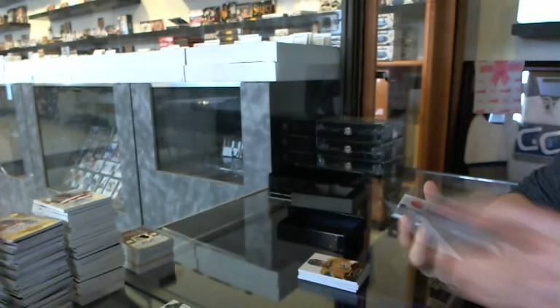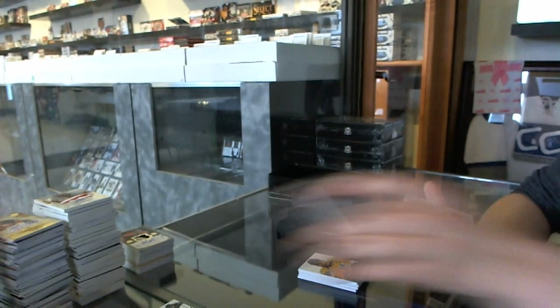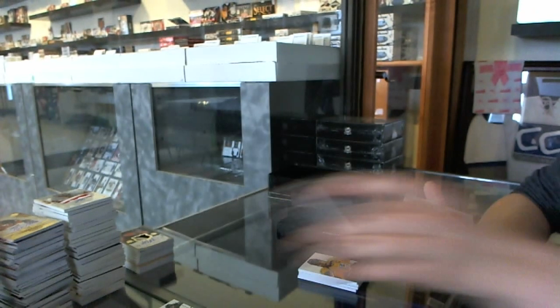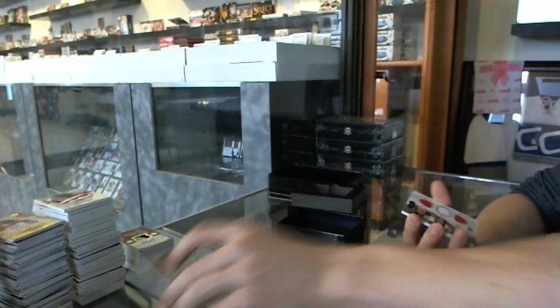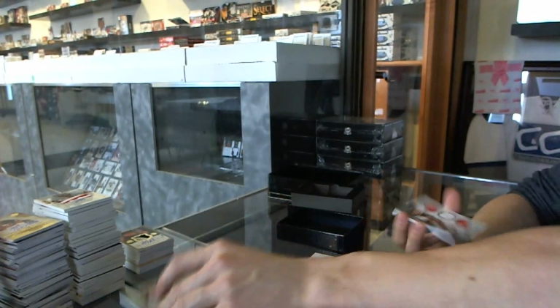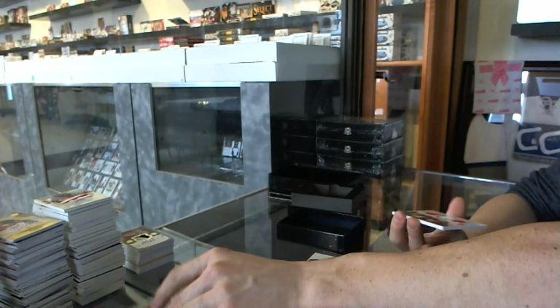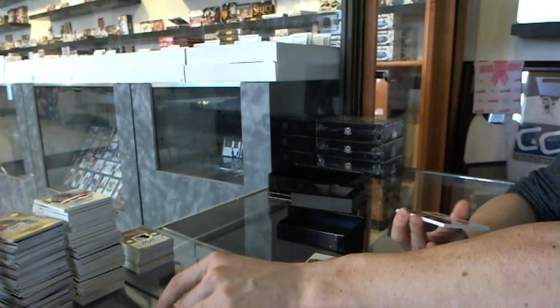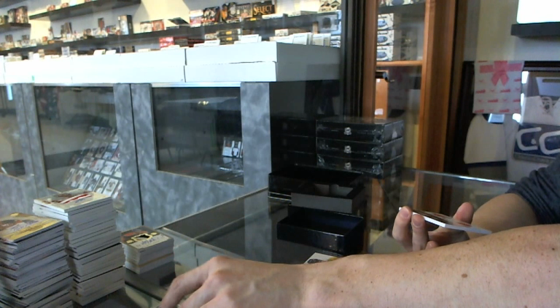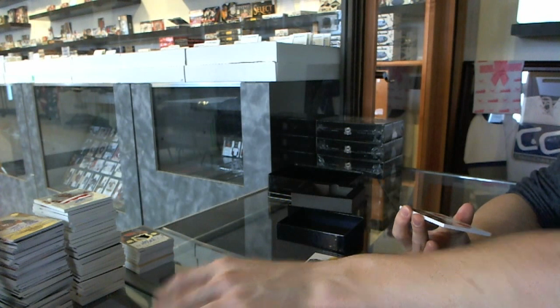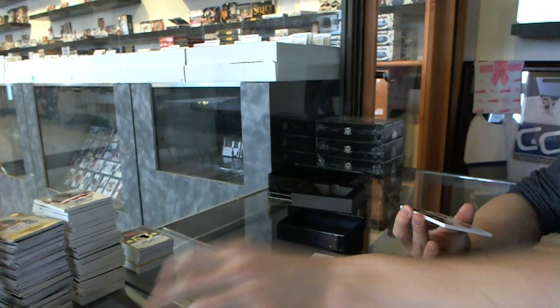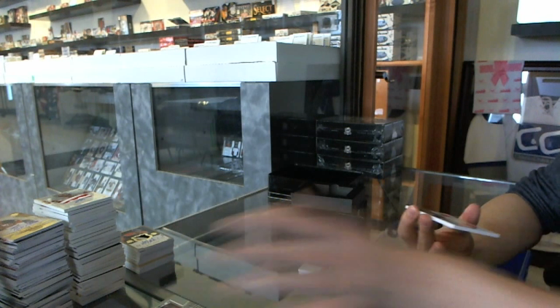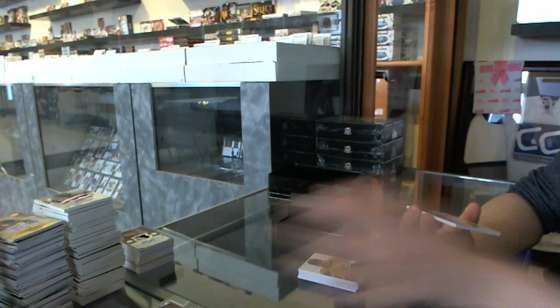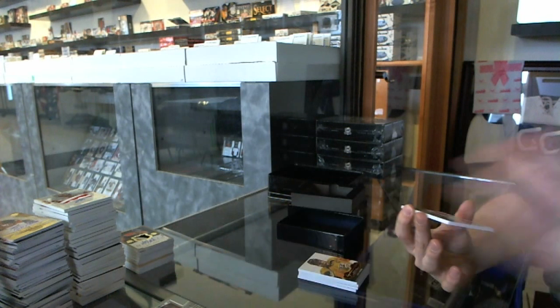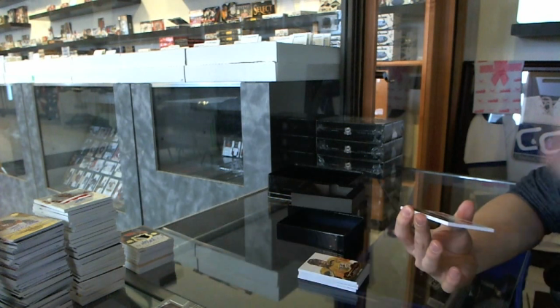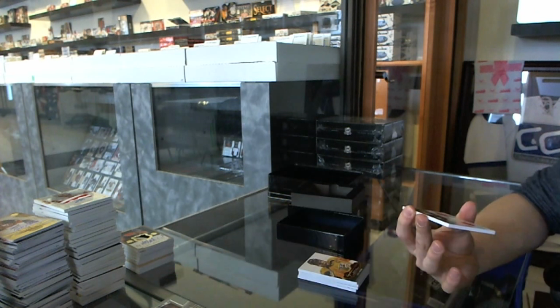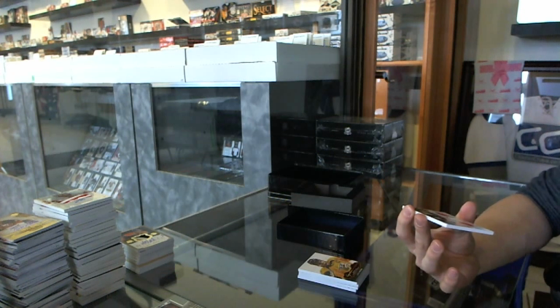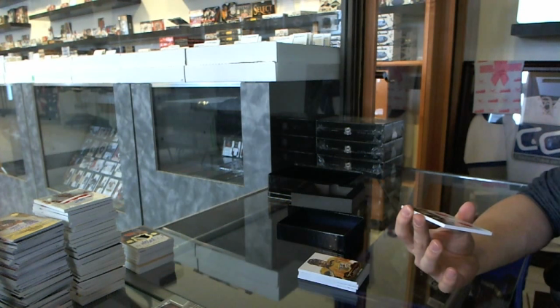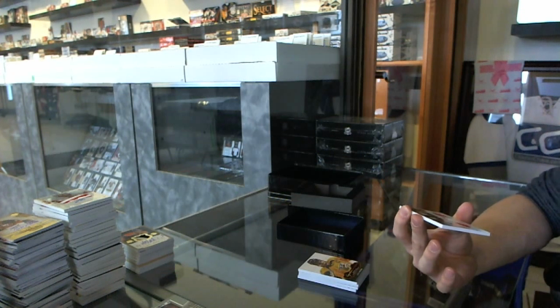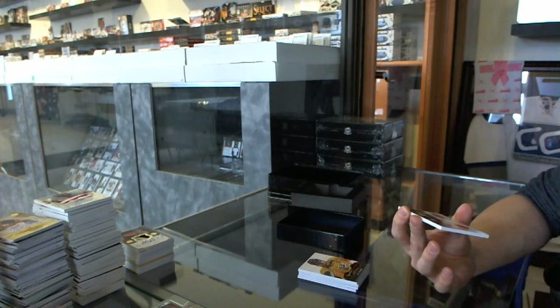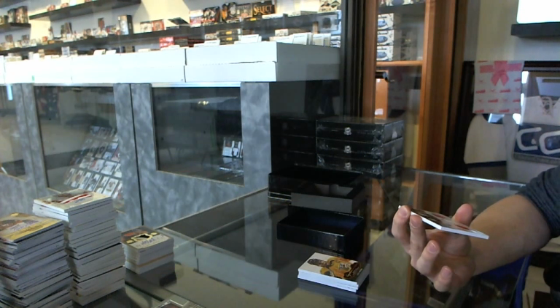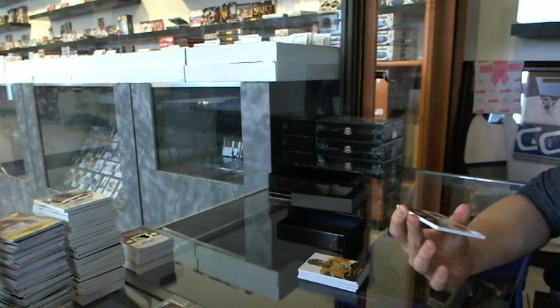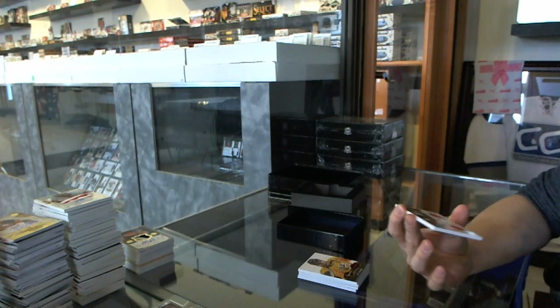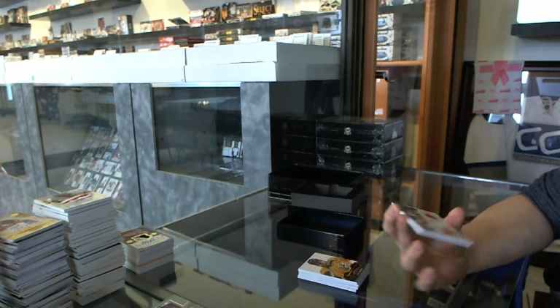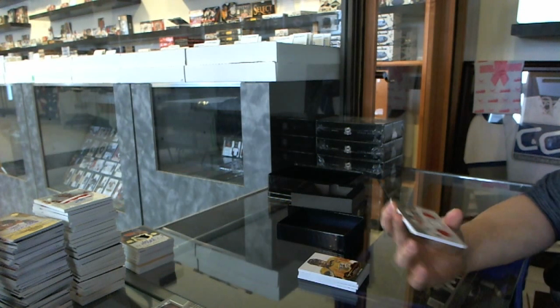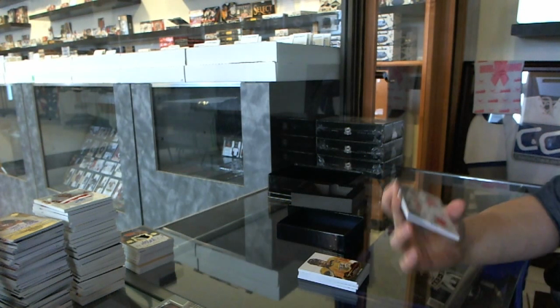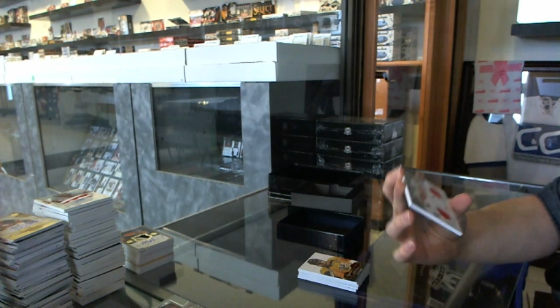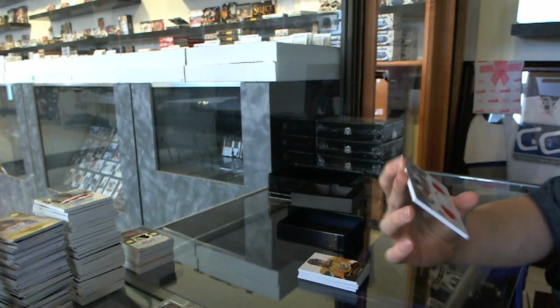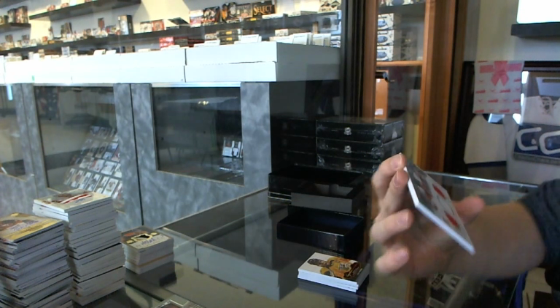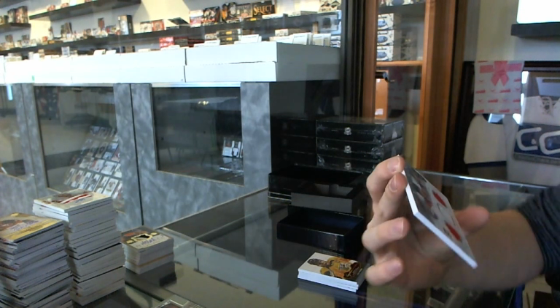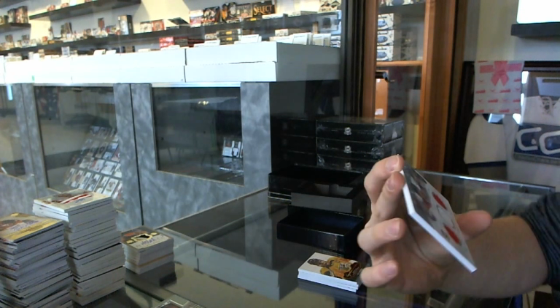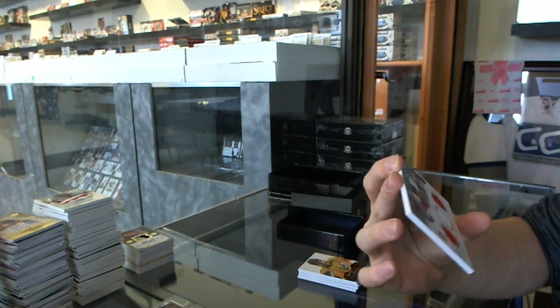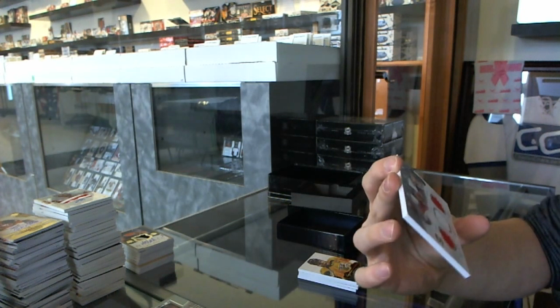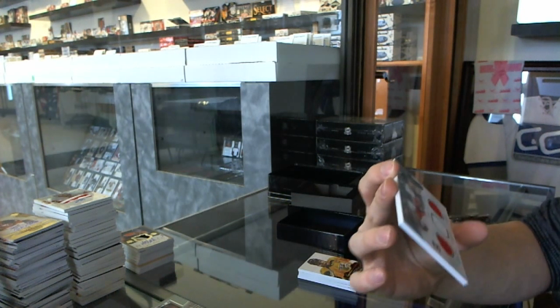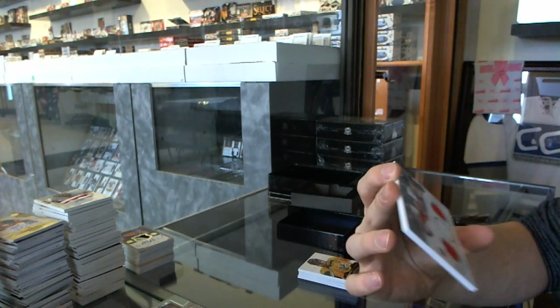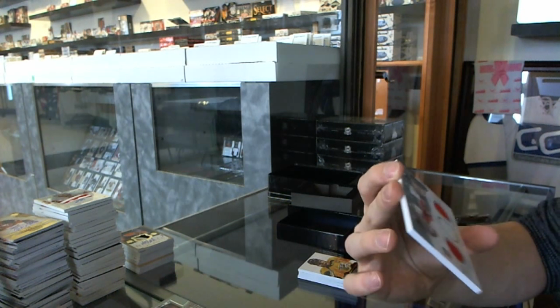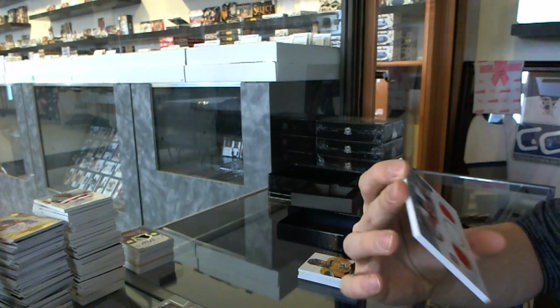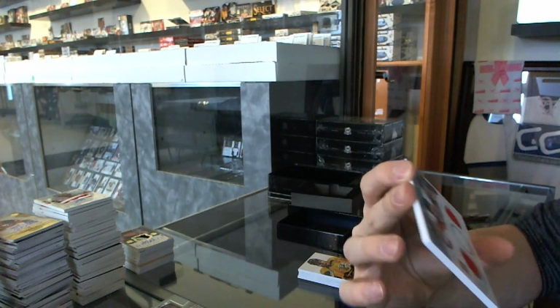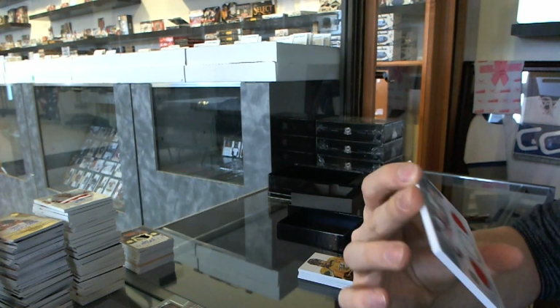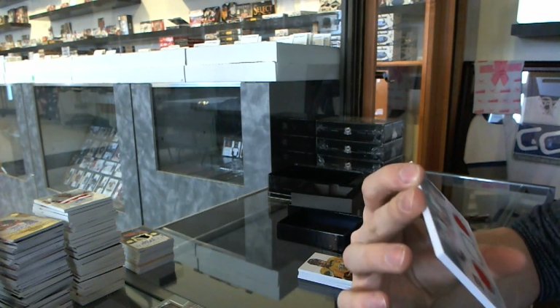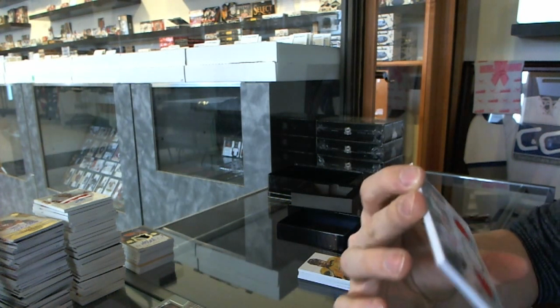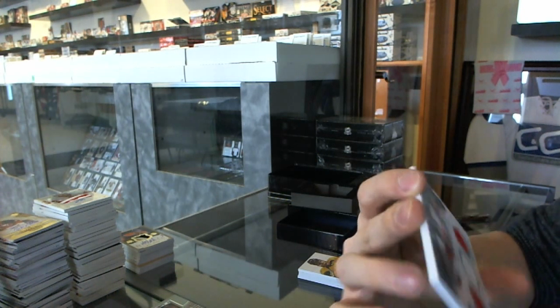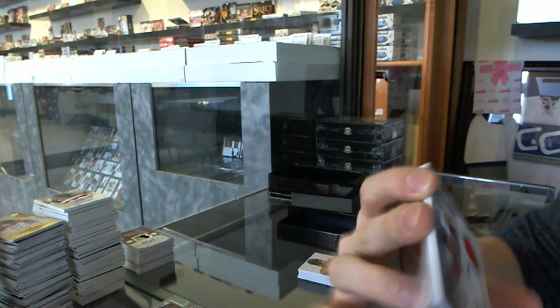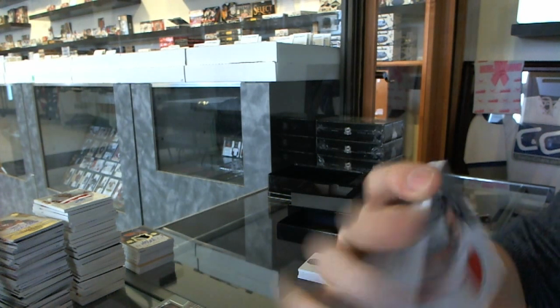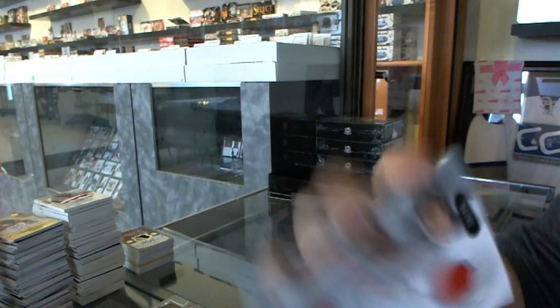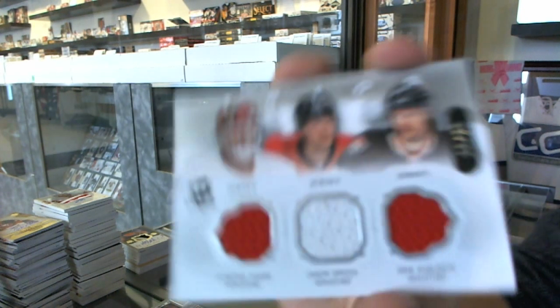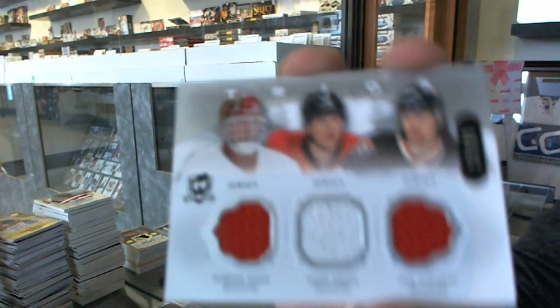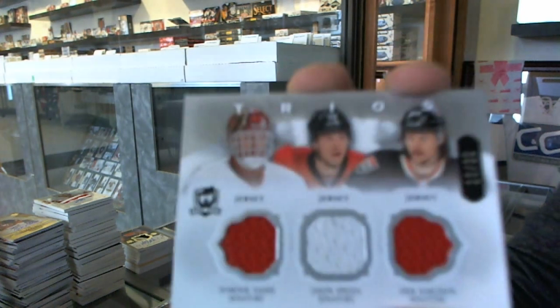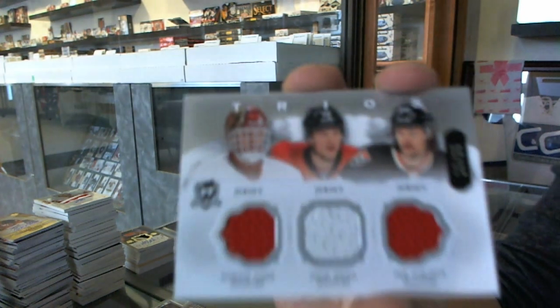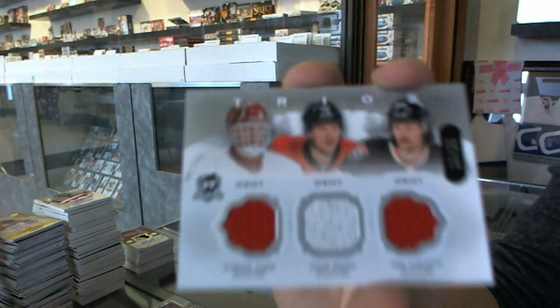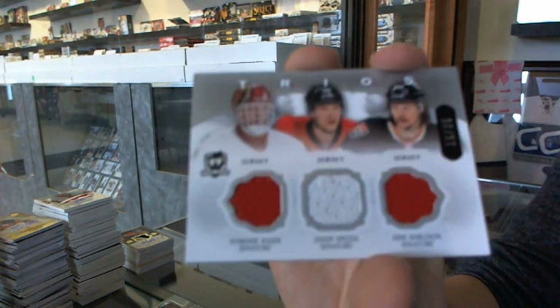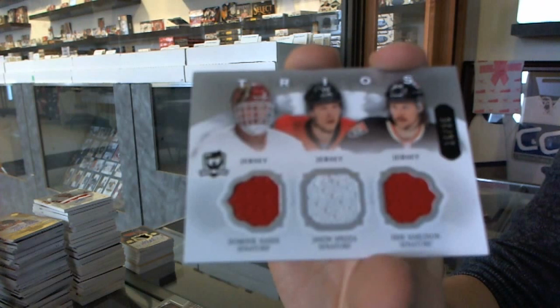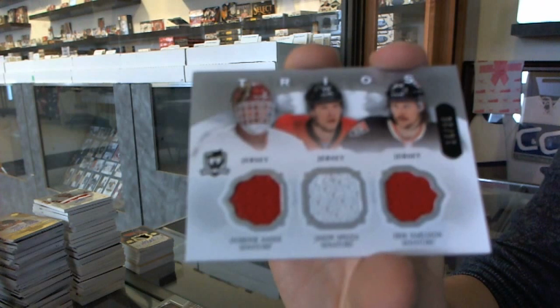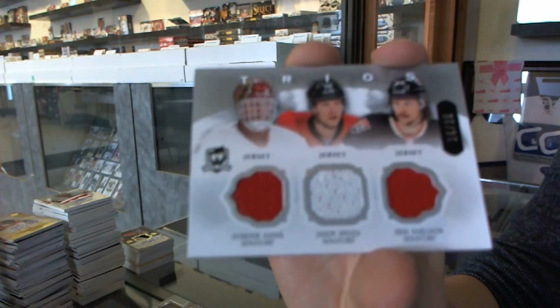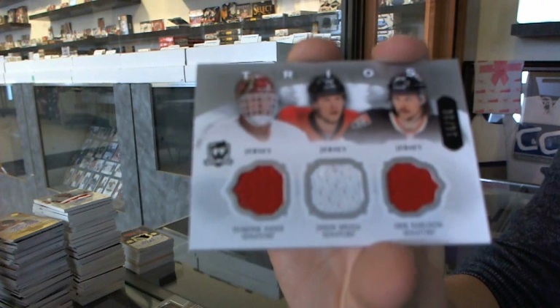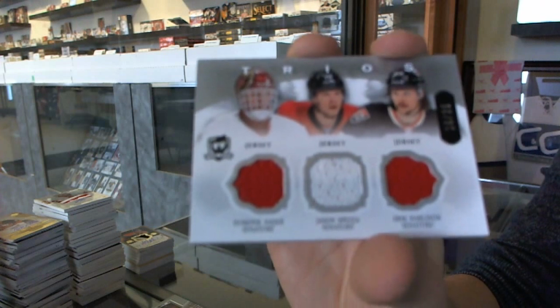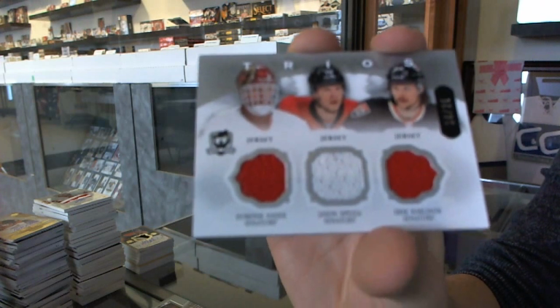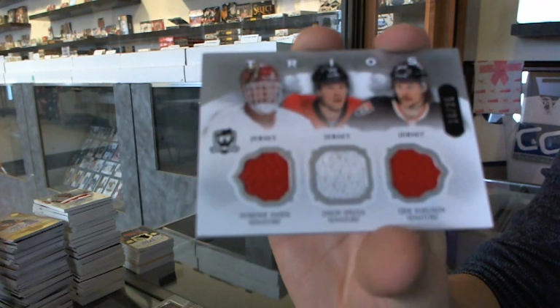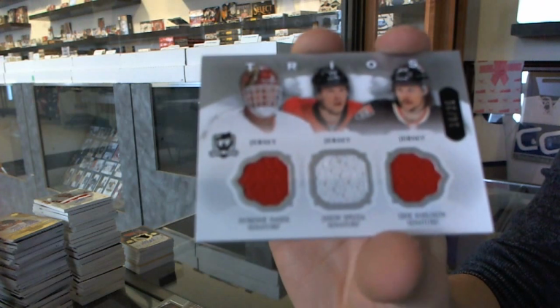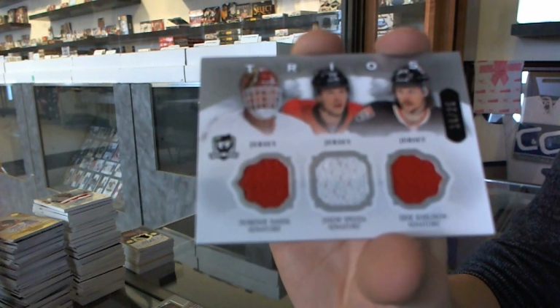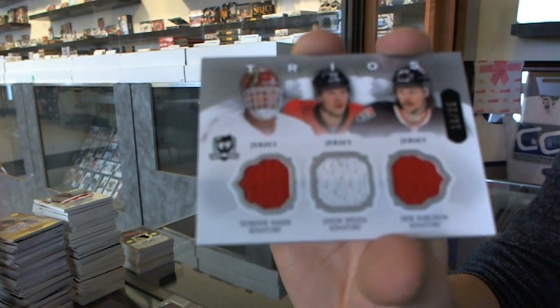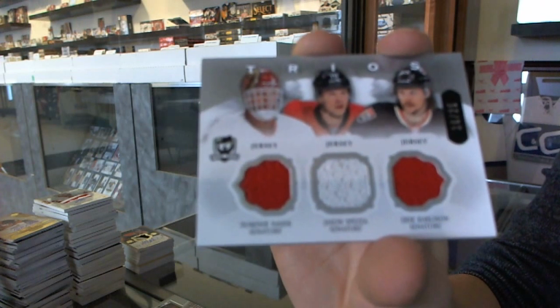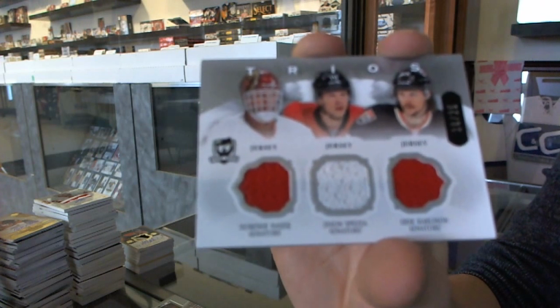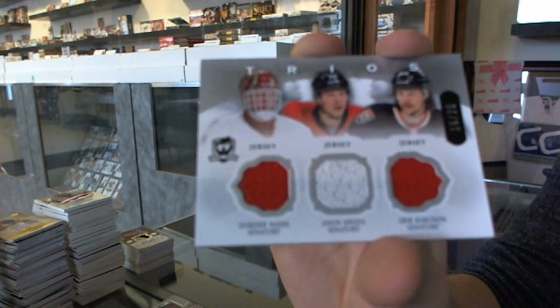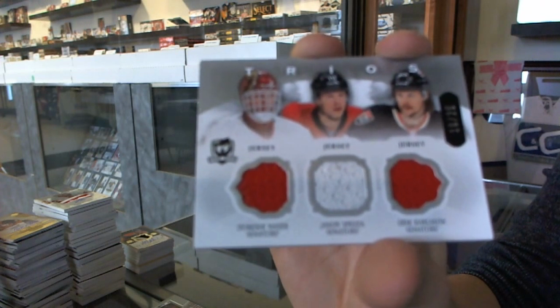And we've got a trio triple jersey number 16 of 25 for the Ottawa Senators — Dominic Hasek, Jason Spezza, Eric Carlson.